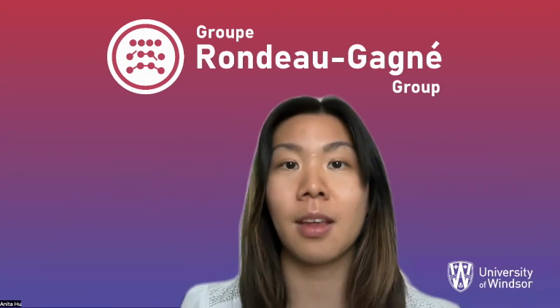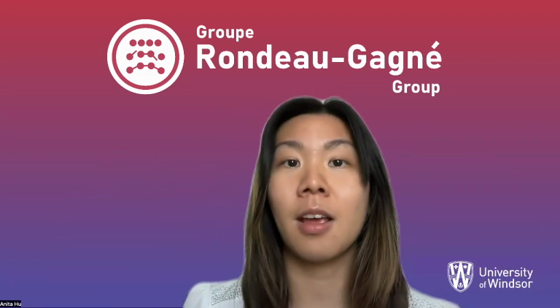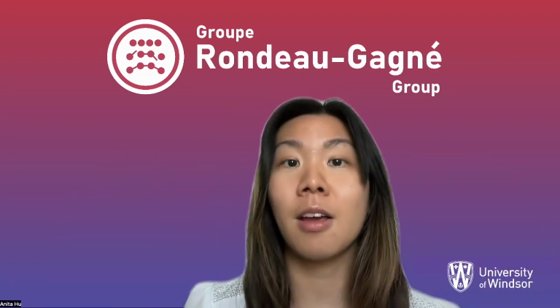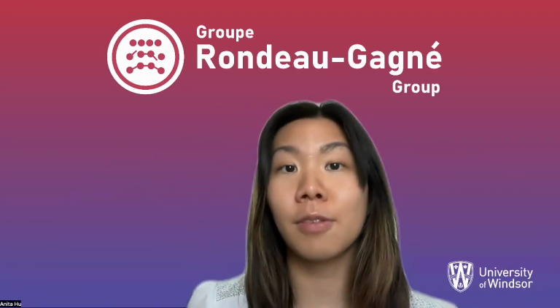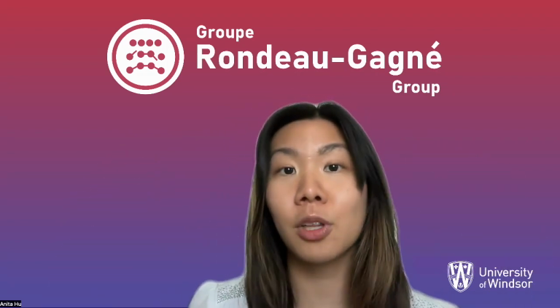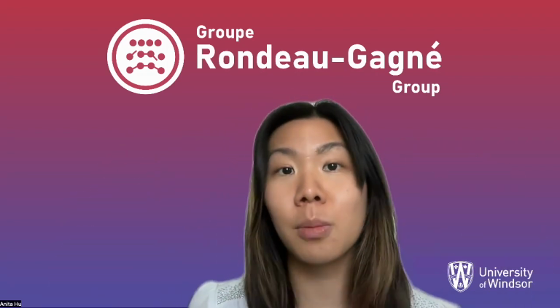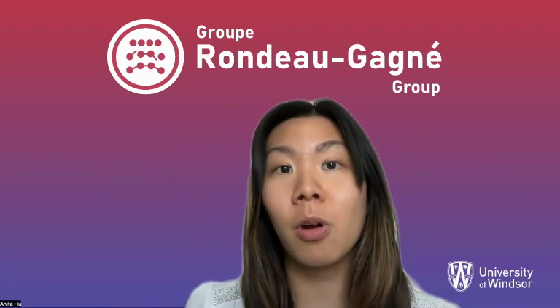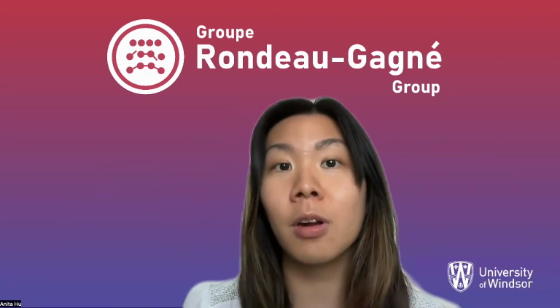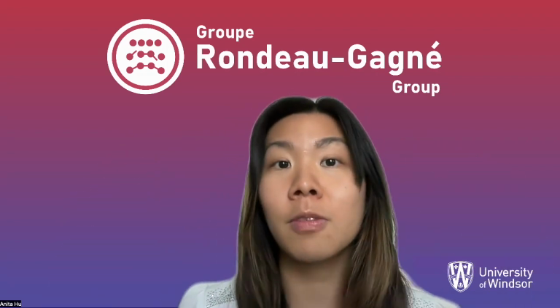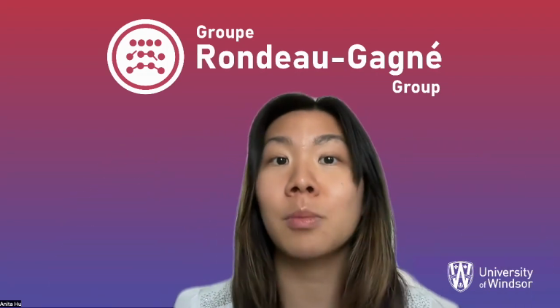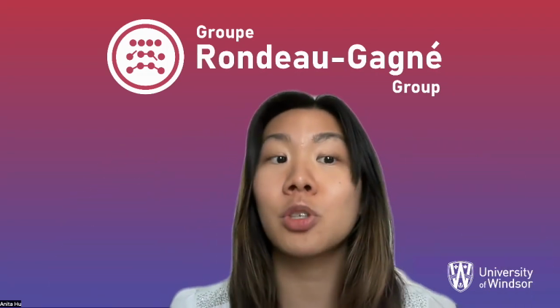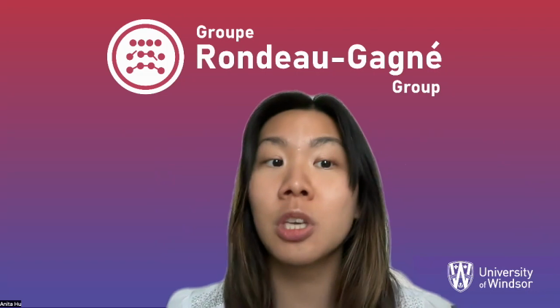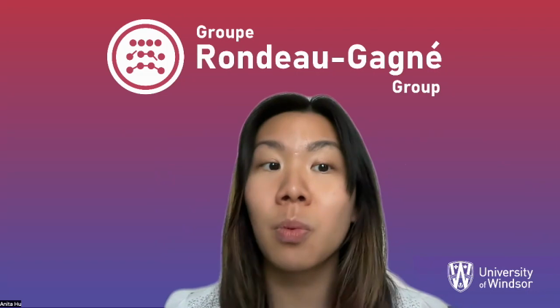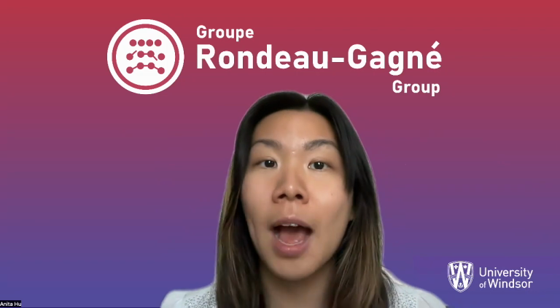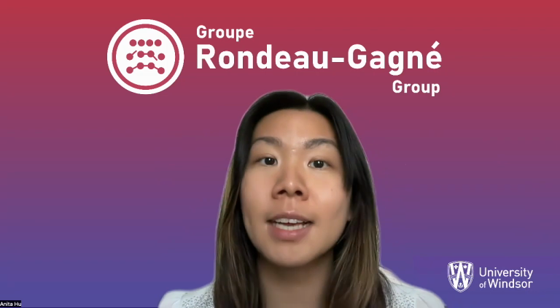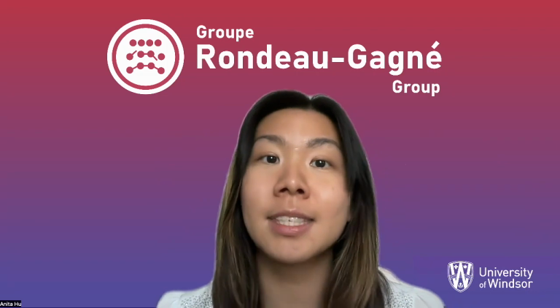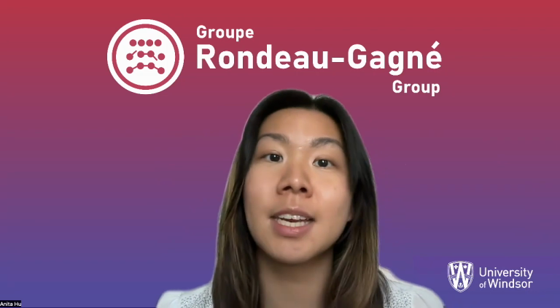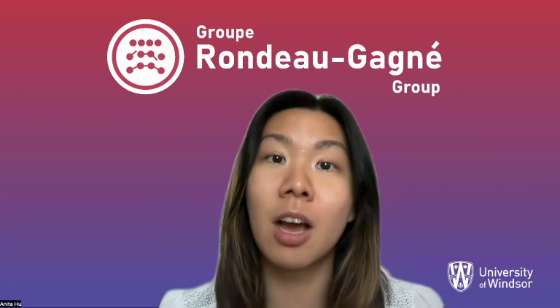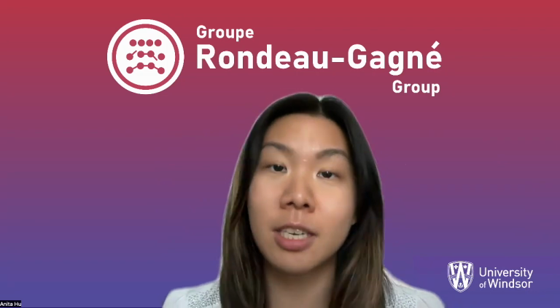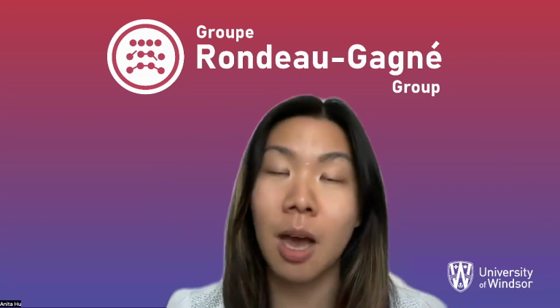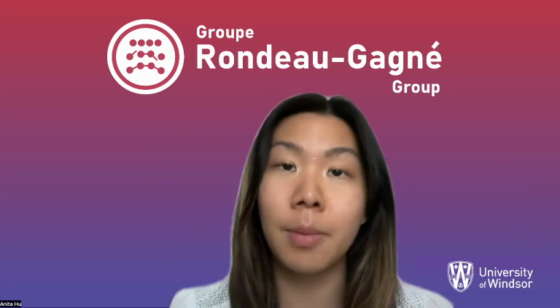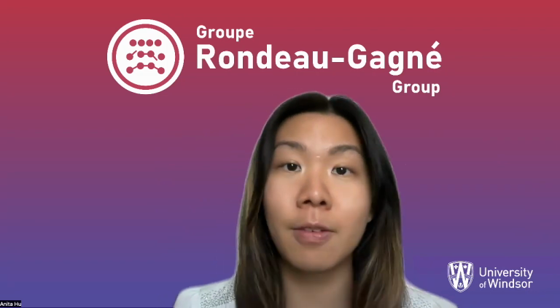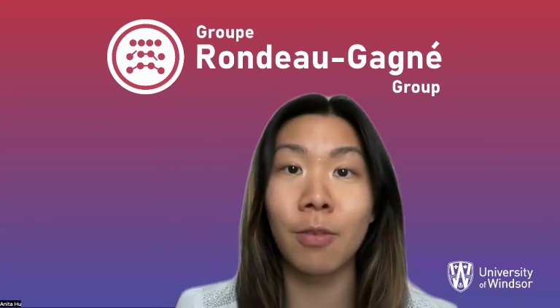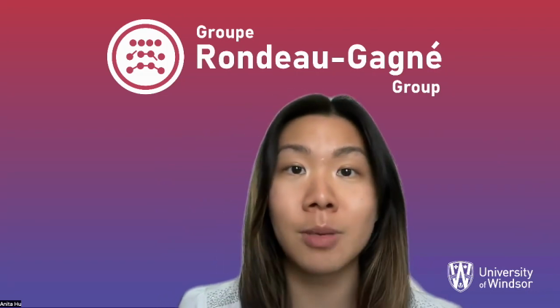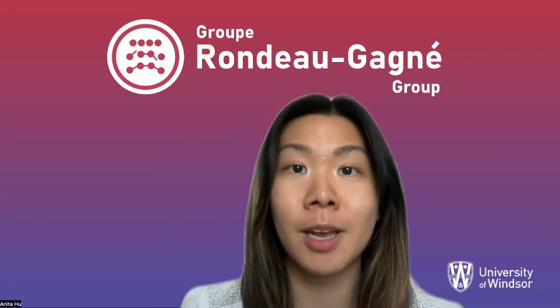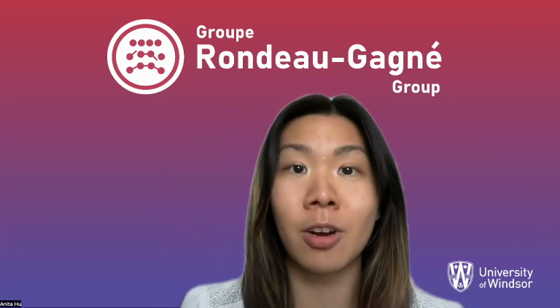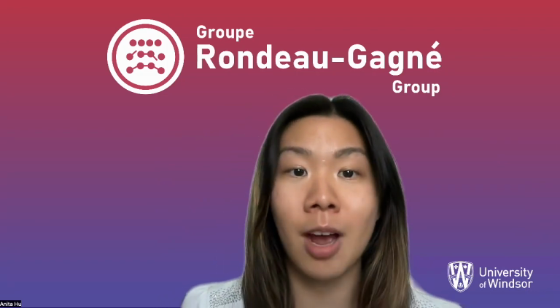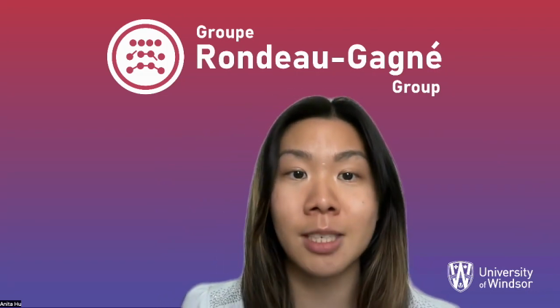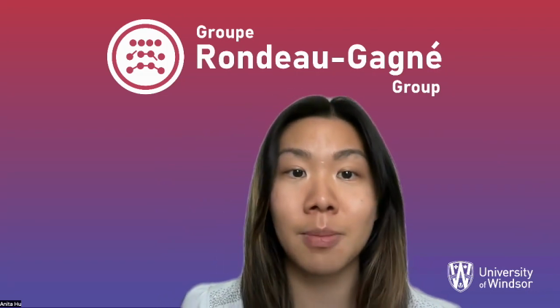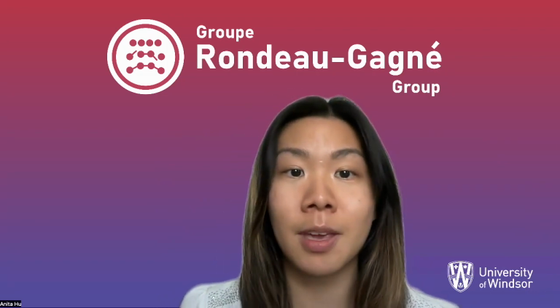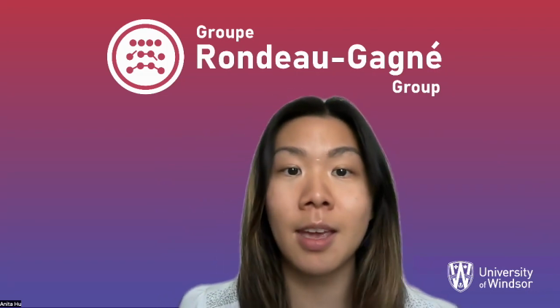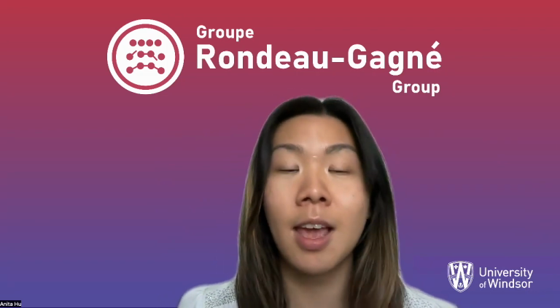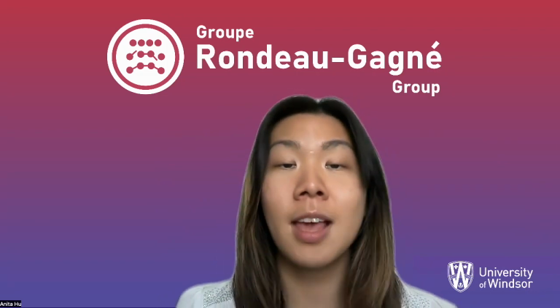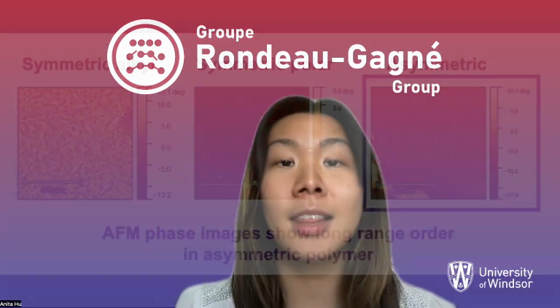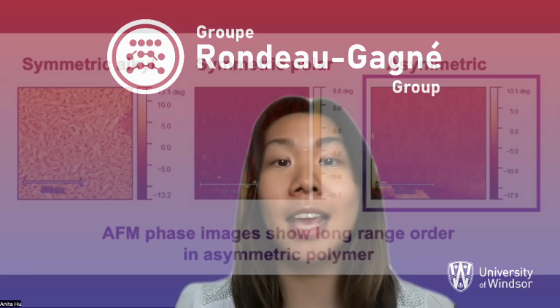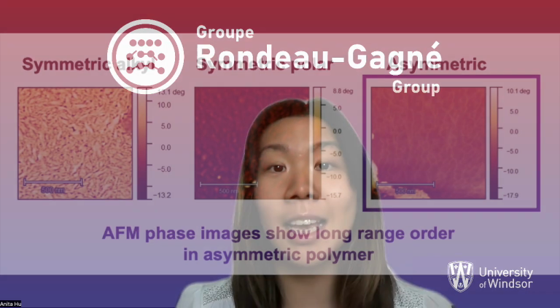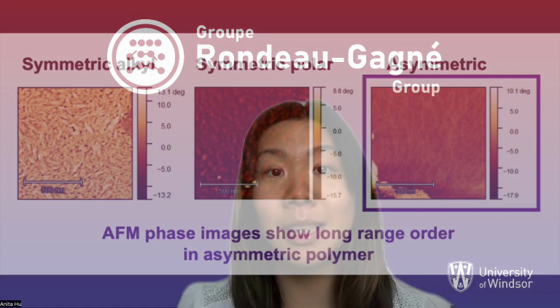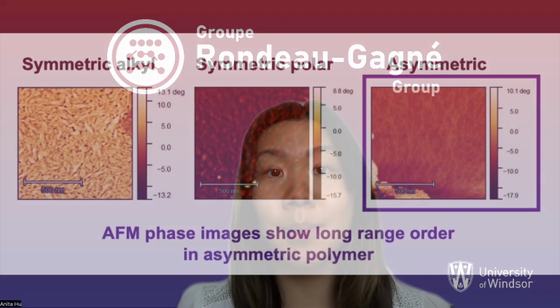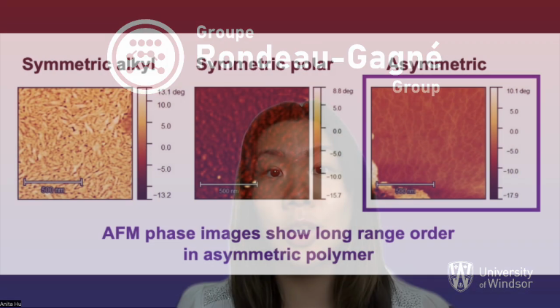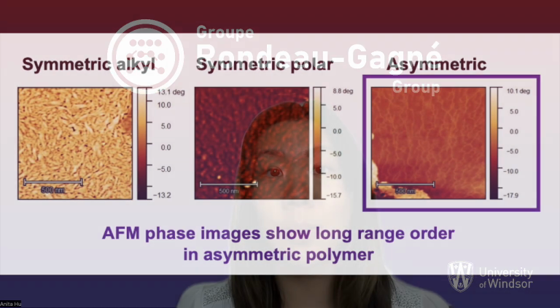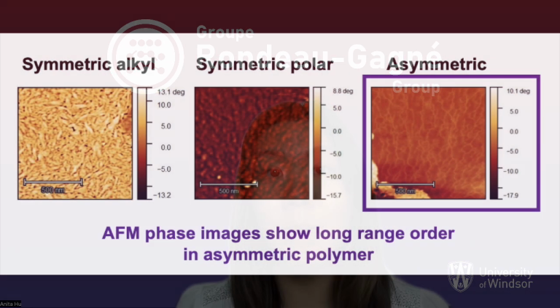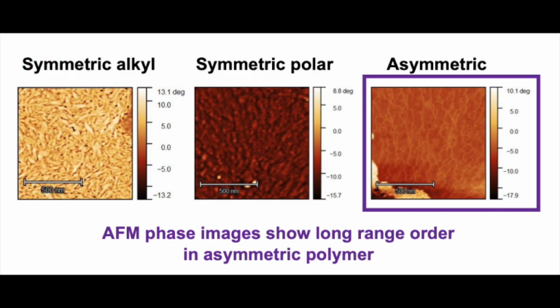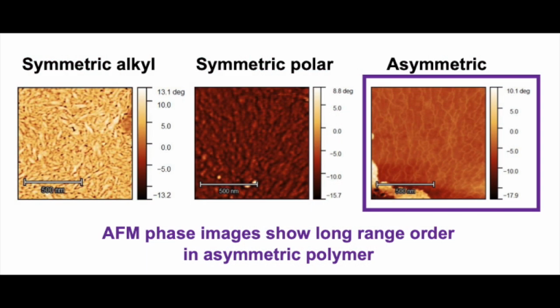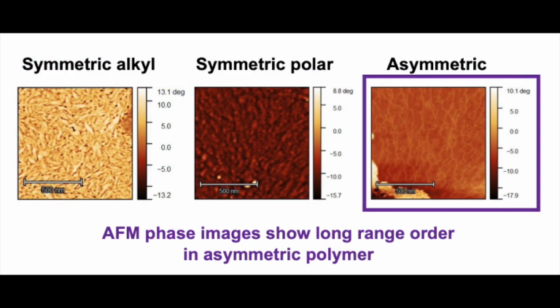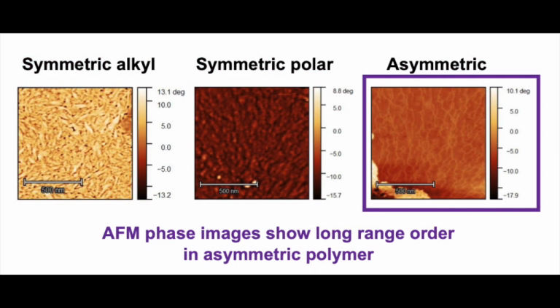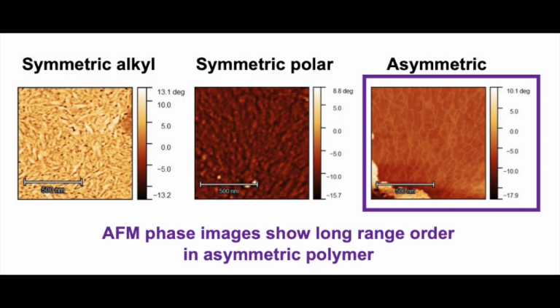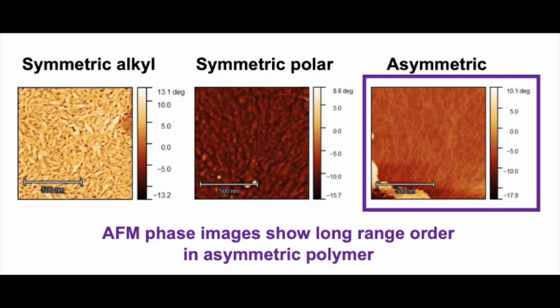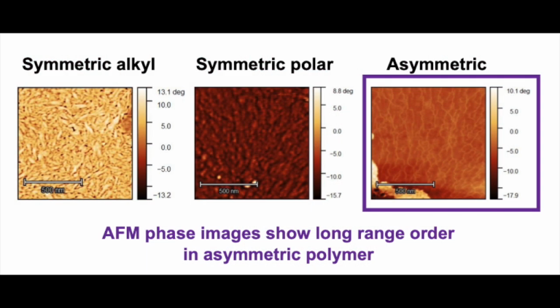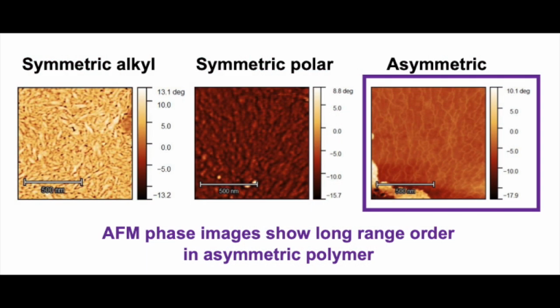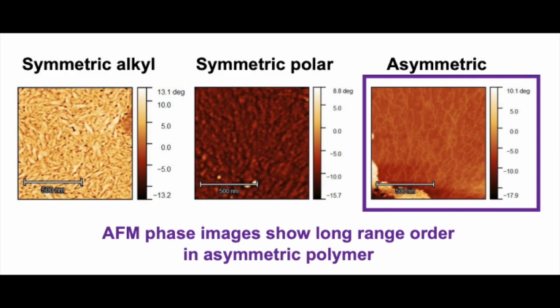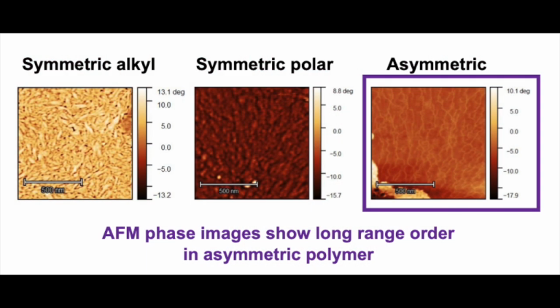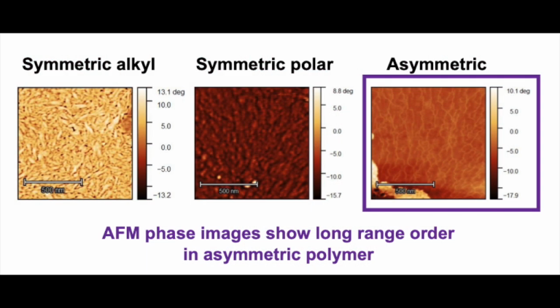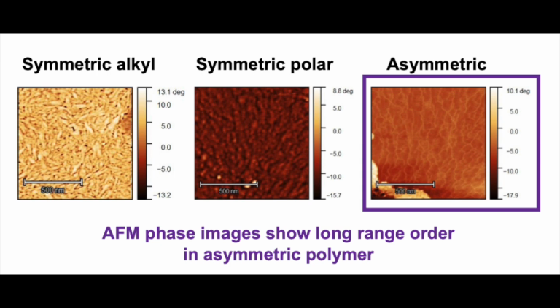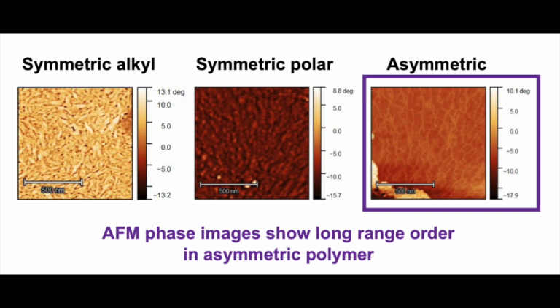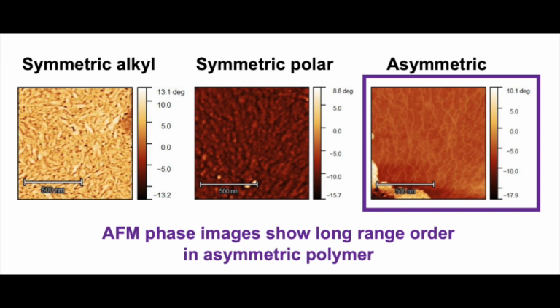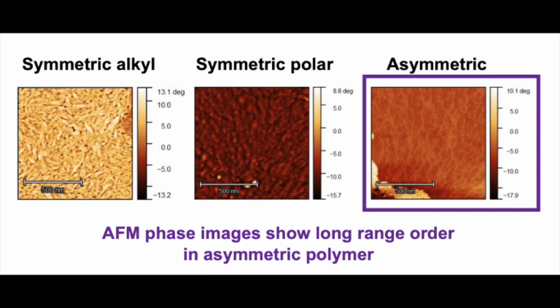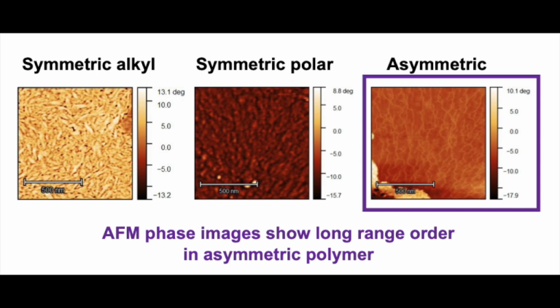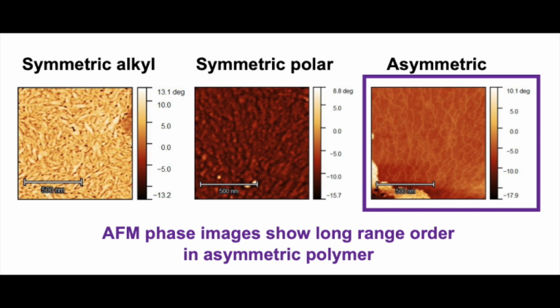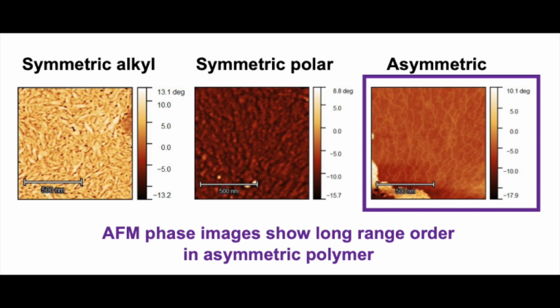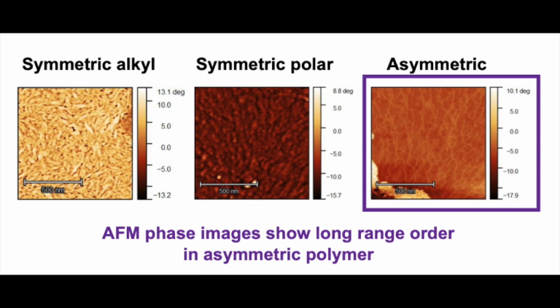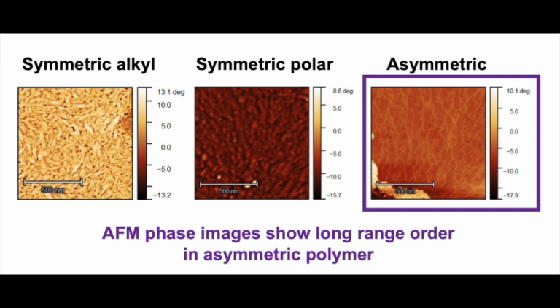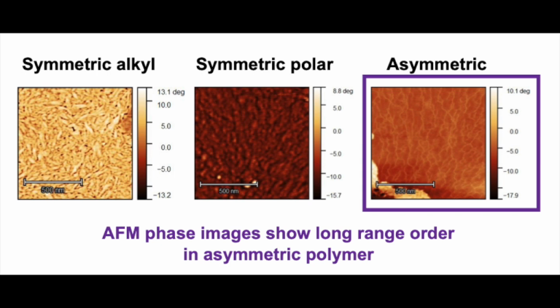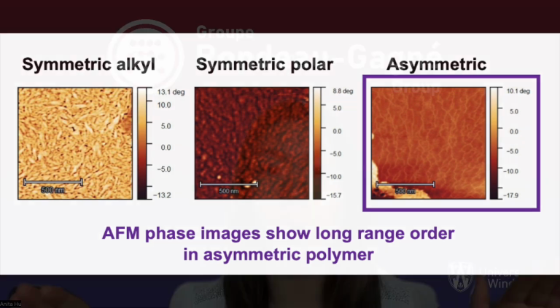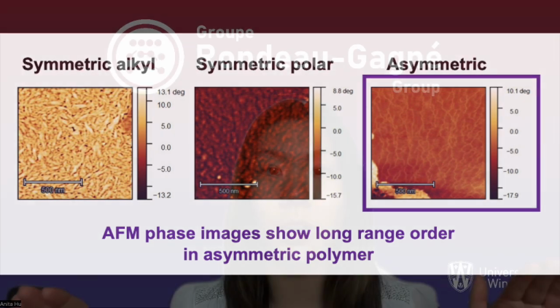Furthermore, from GWAXS and atomic force microscopy, the asymmetric polymer demonstrated the most long-range order.